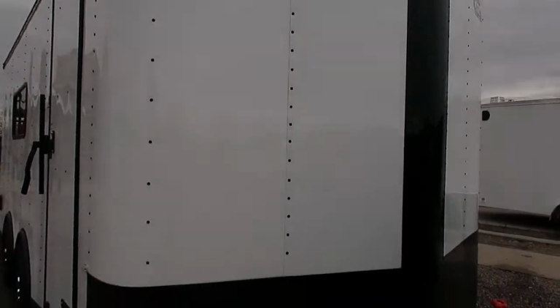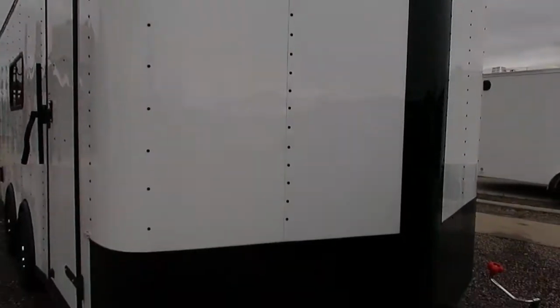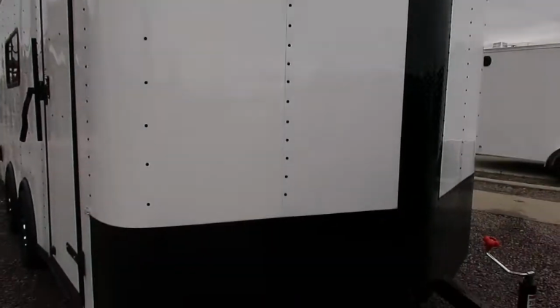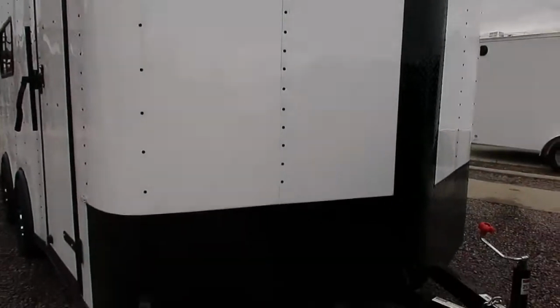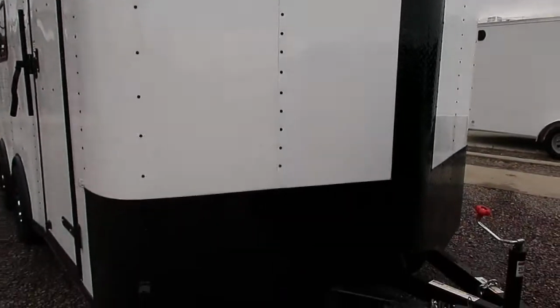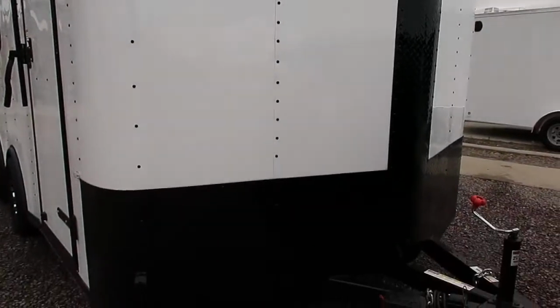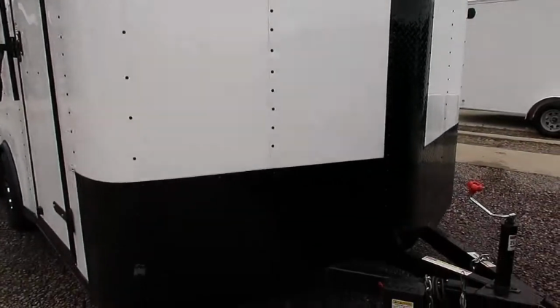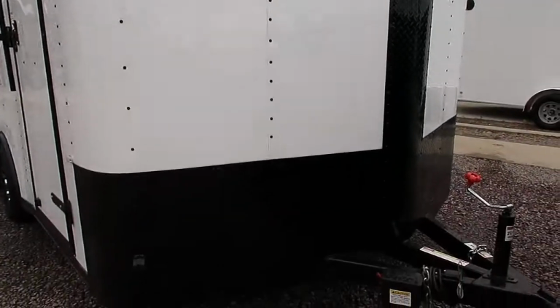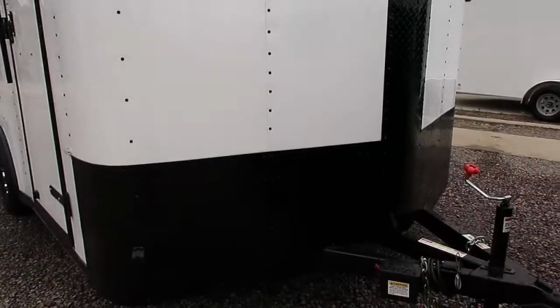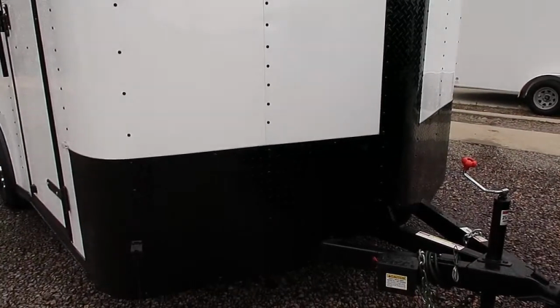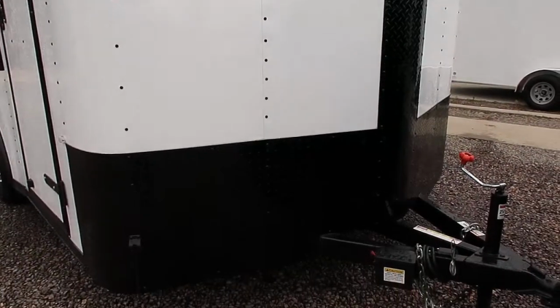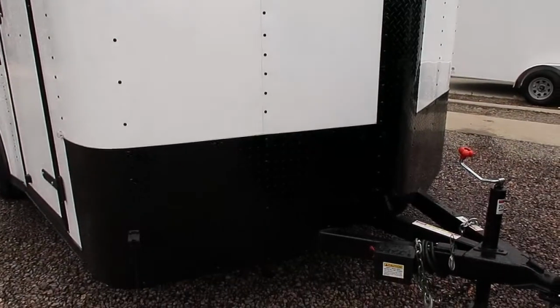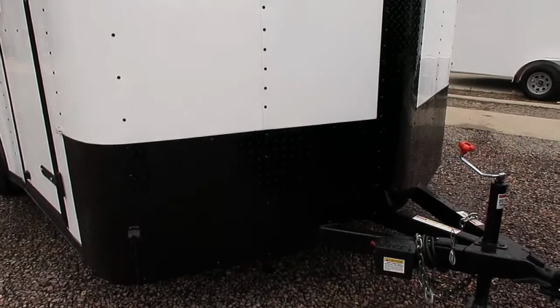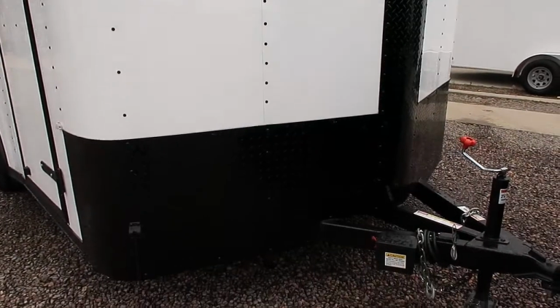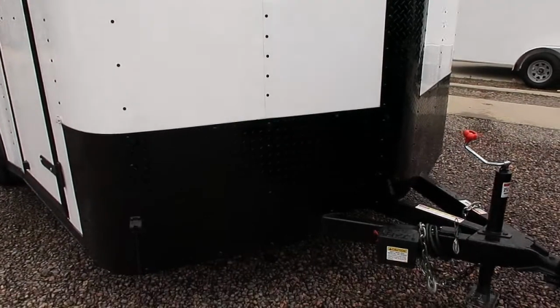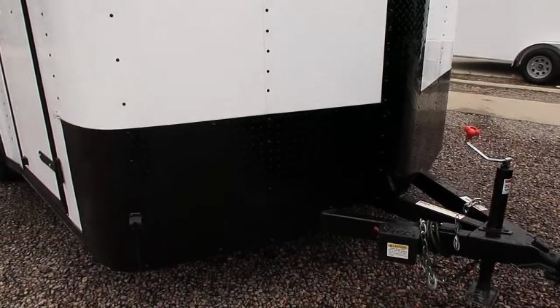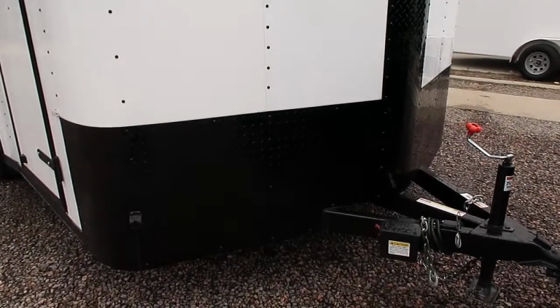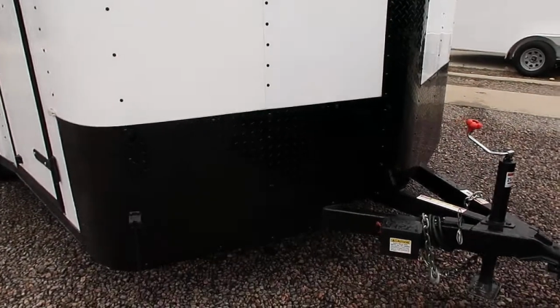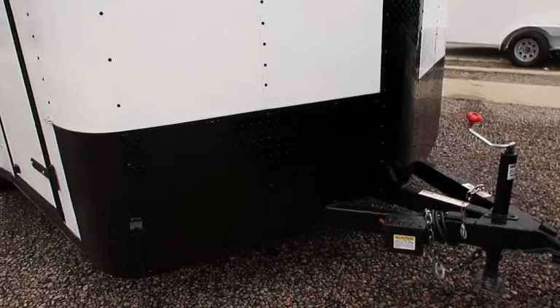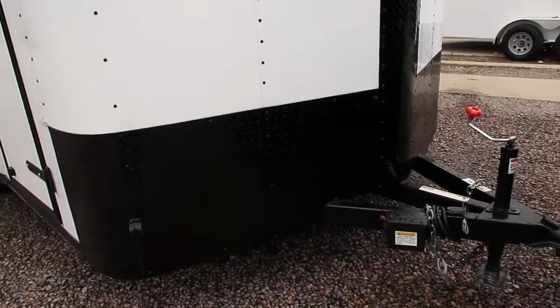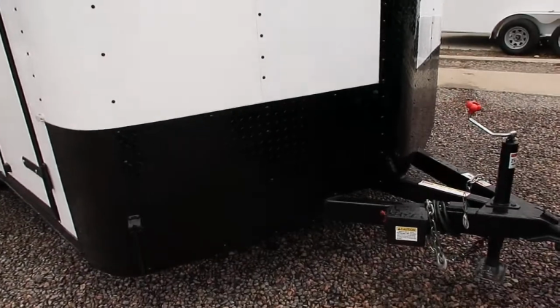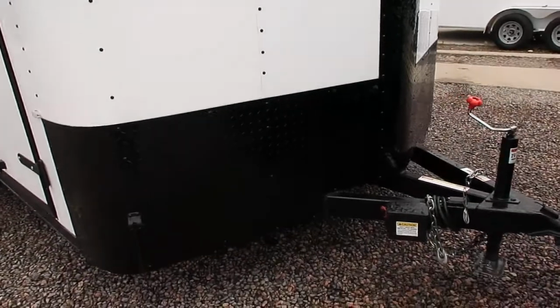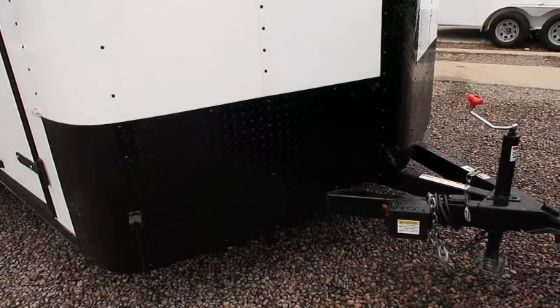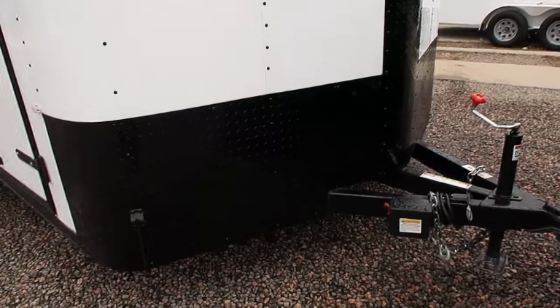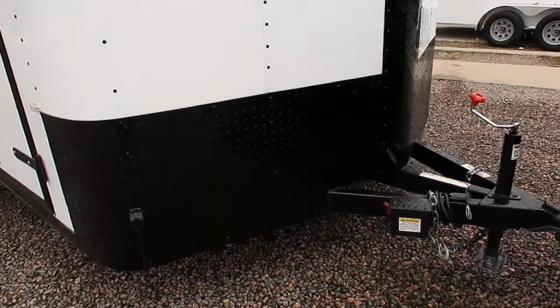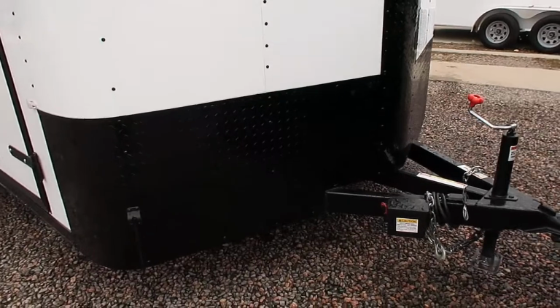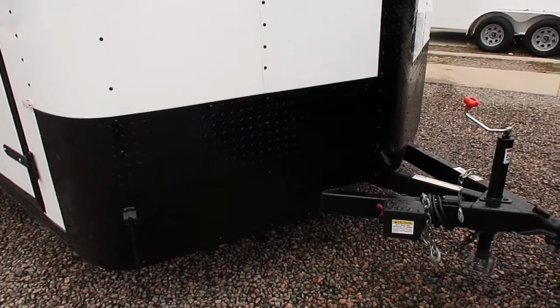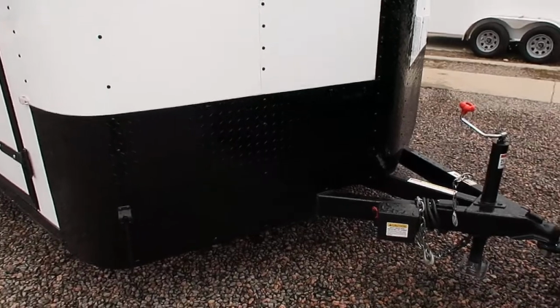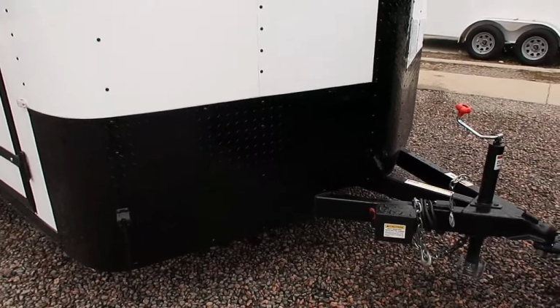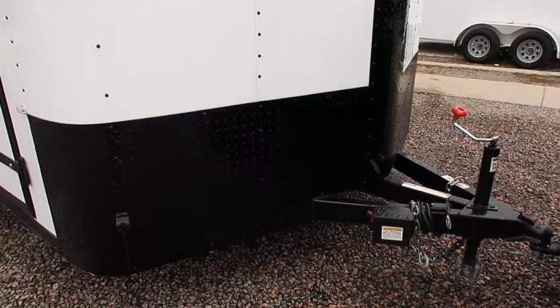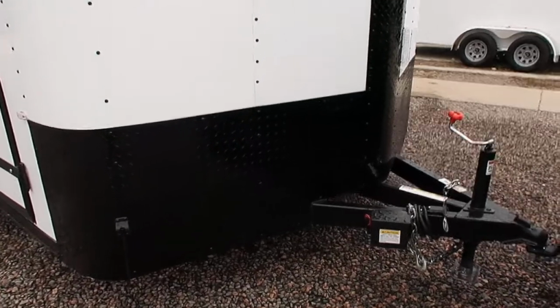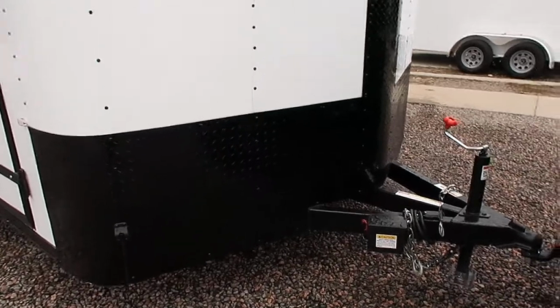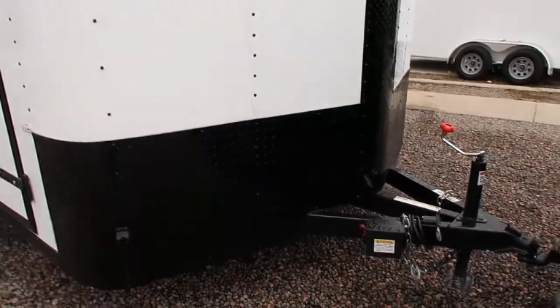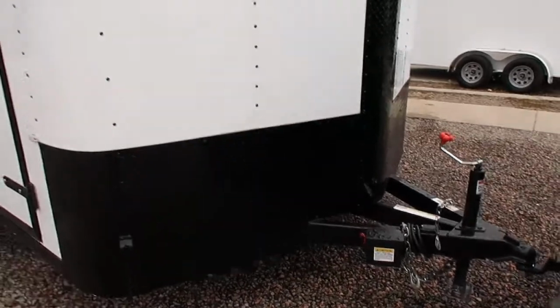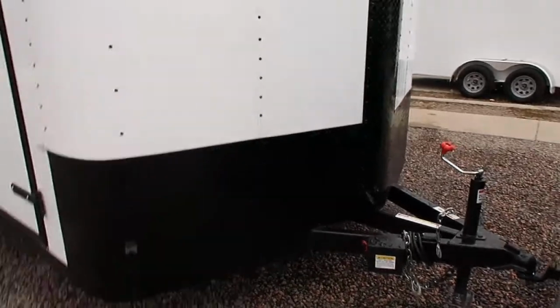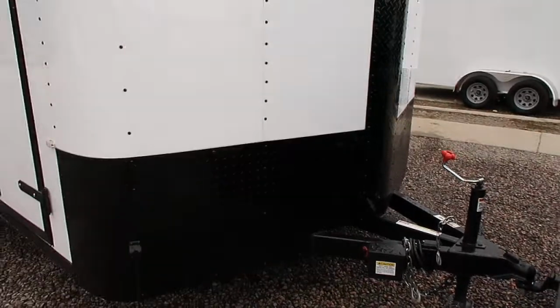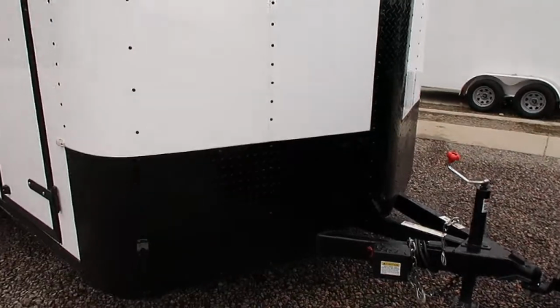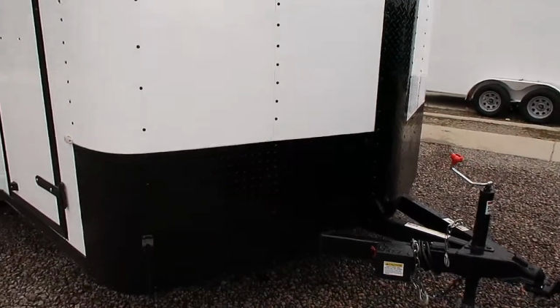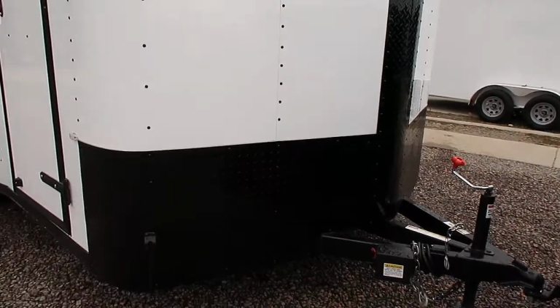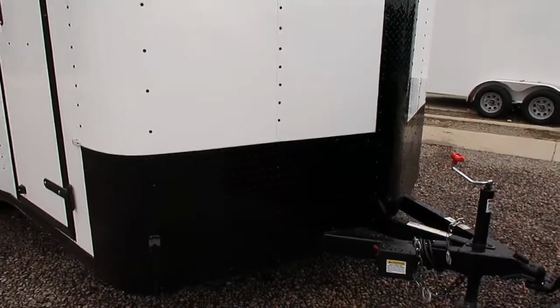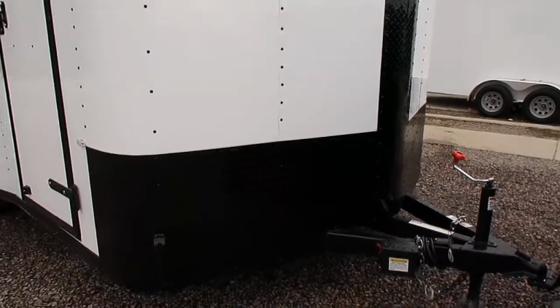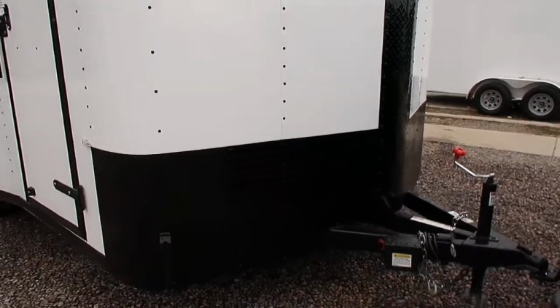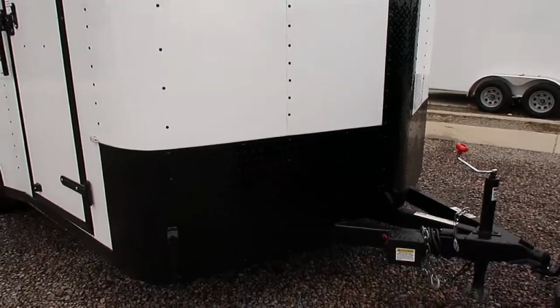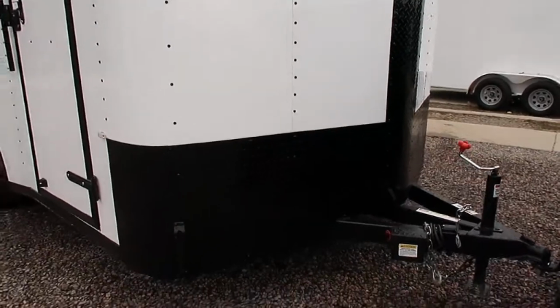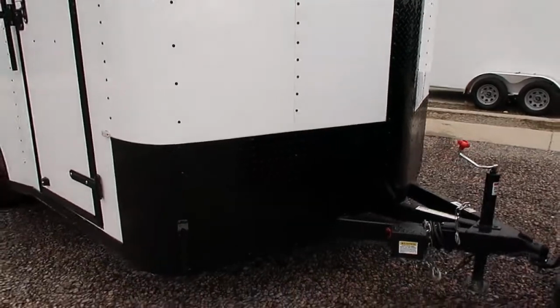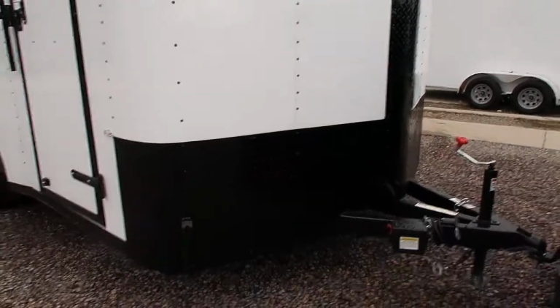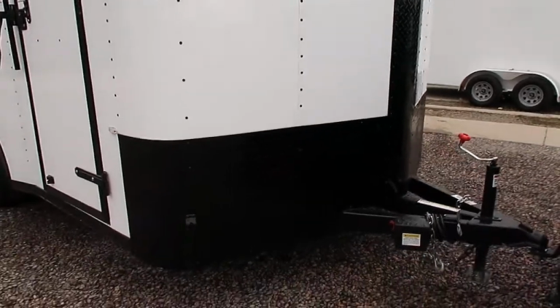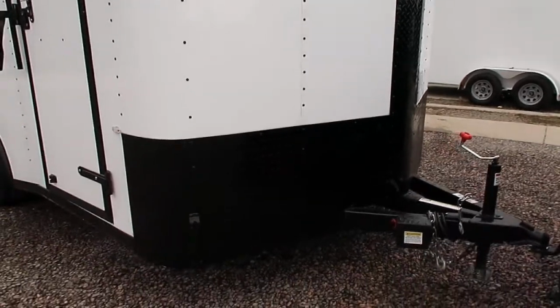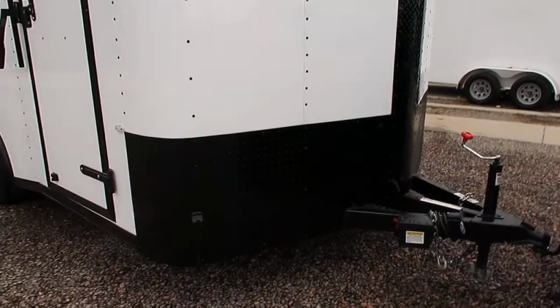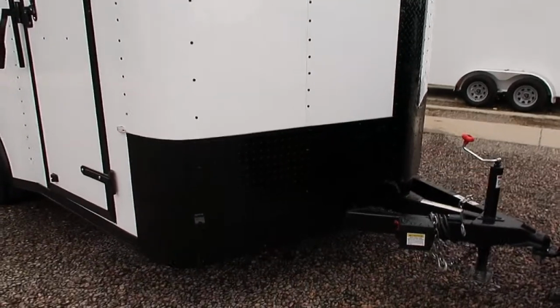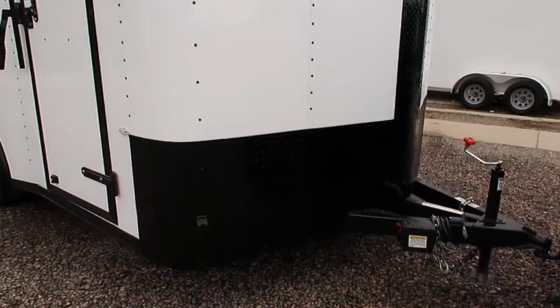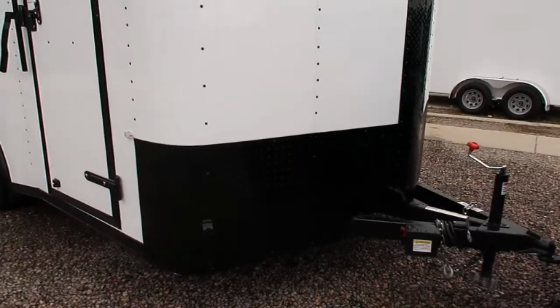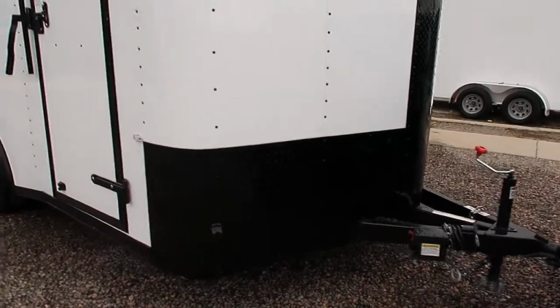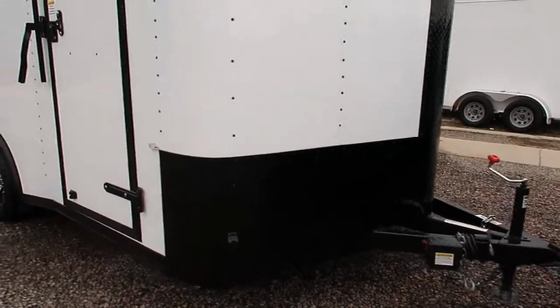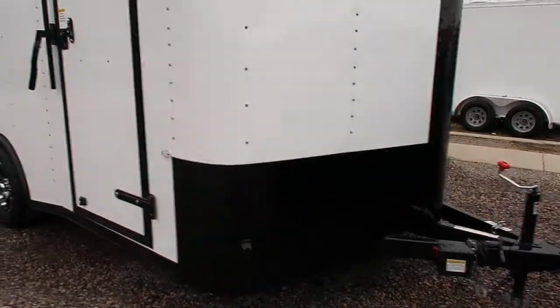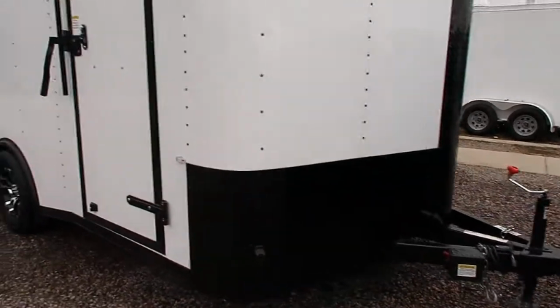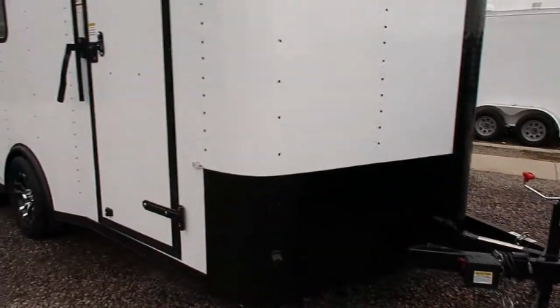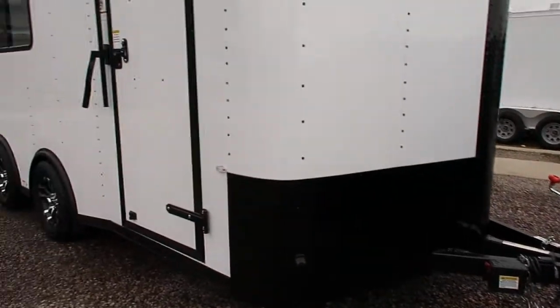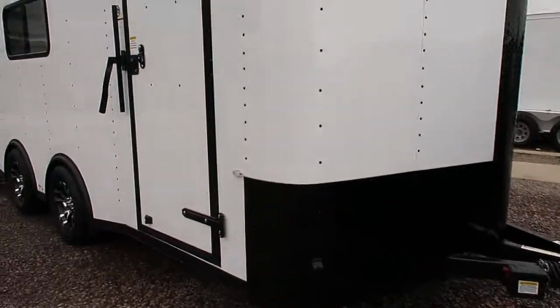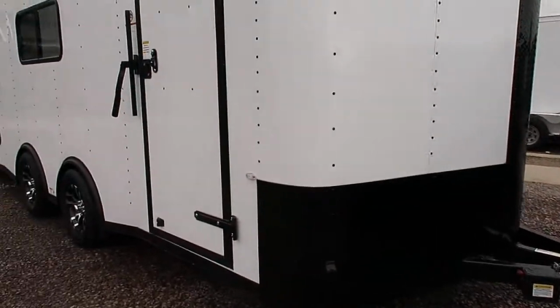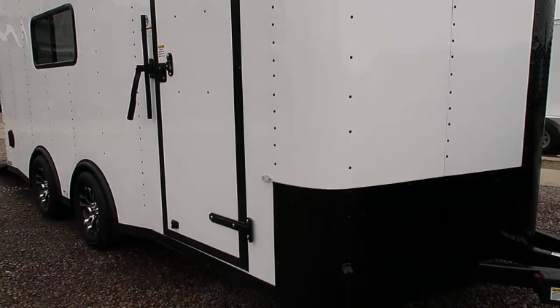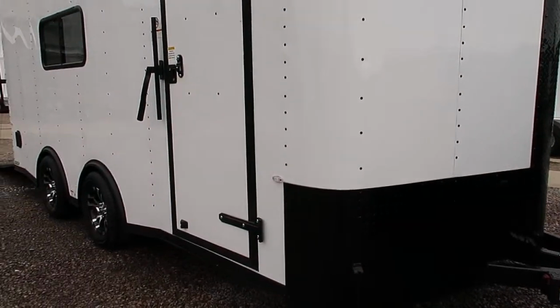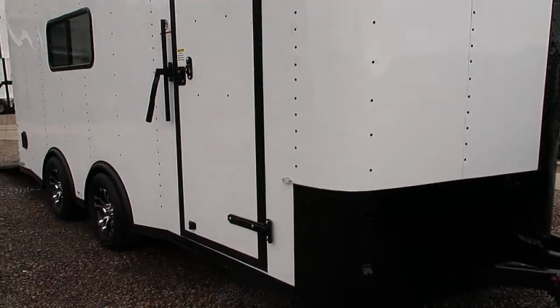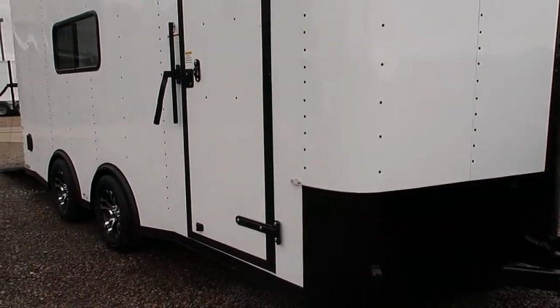Triple tube tongue on this unit as well. Cargocraft does a great job — these trailers pull amazing, especially with the triple tube tongue option.